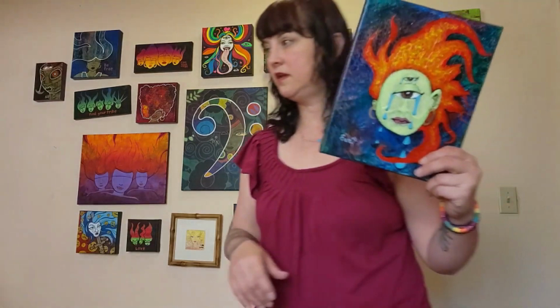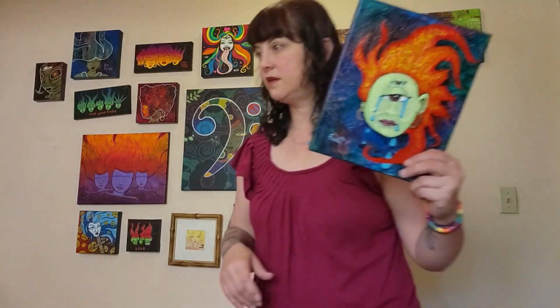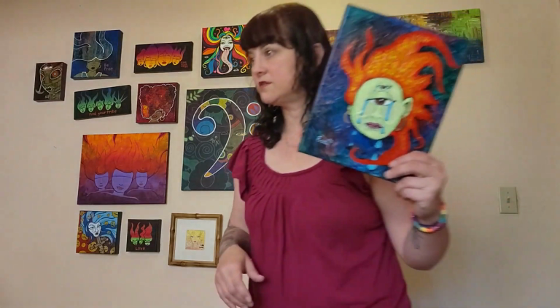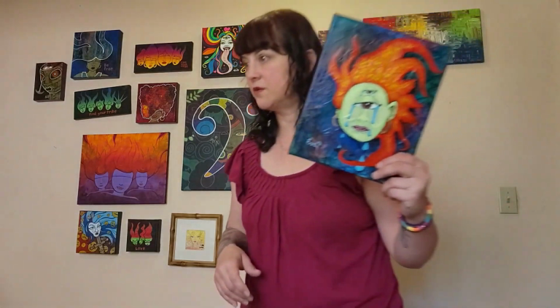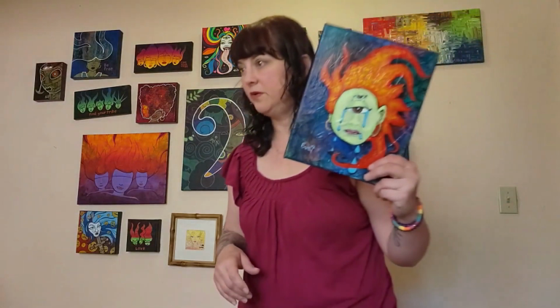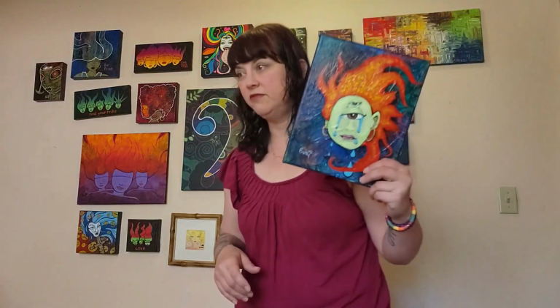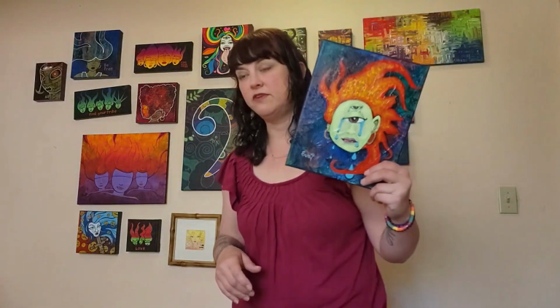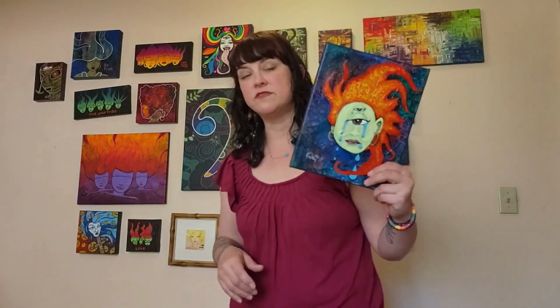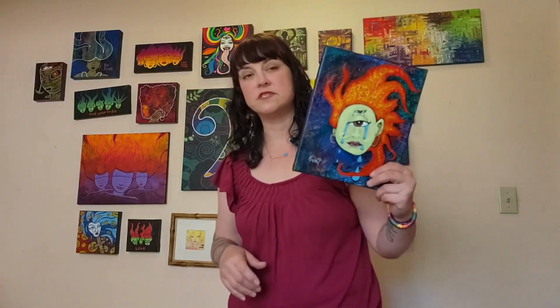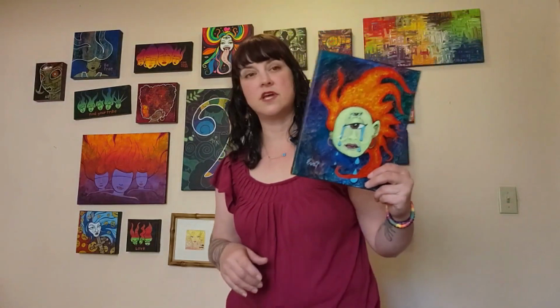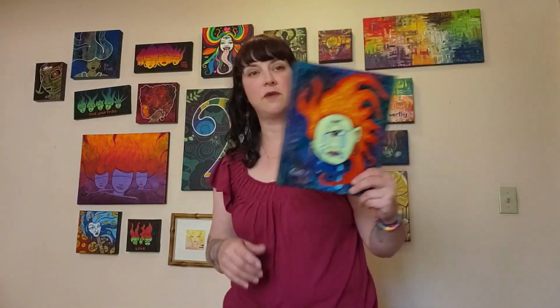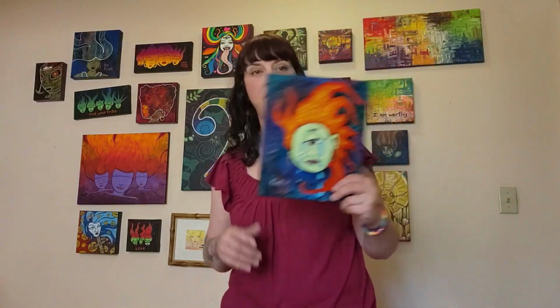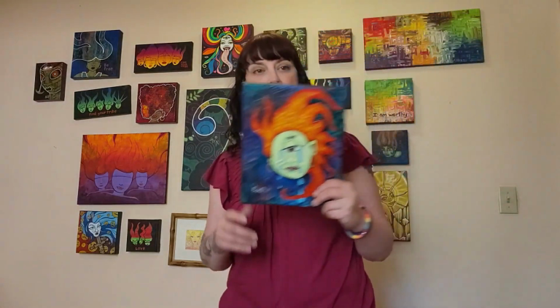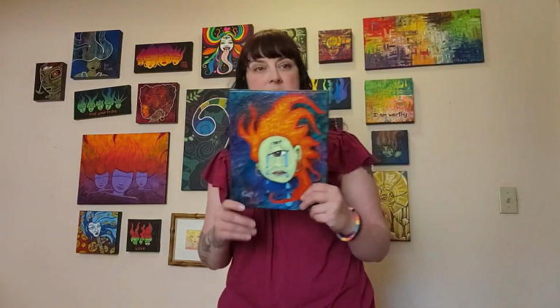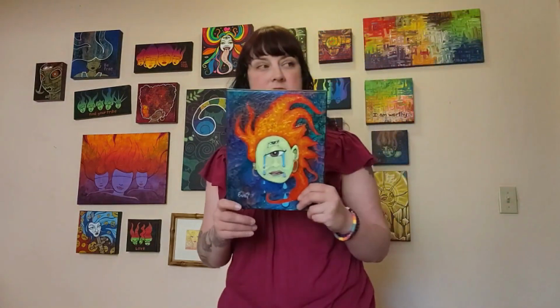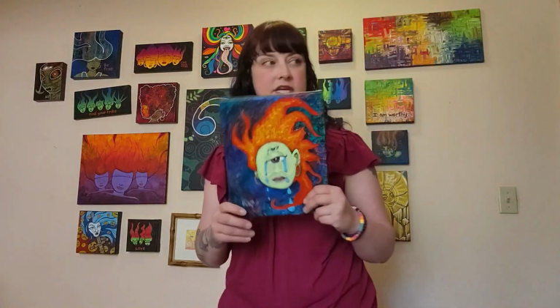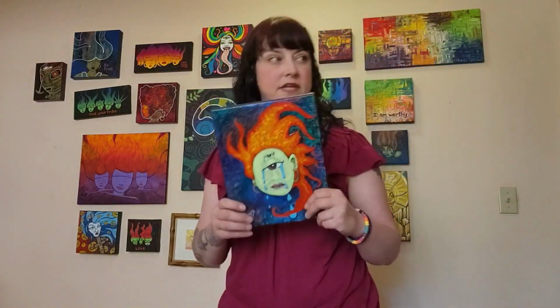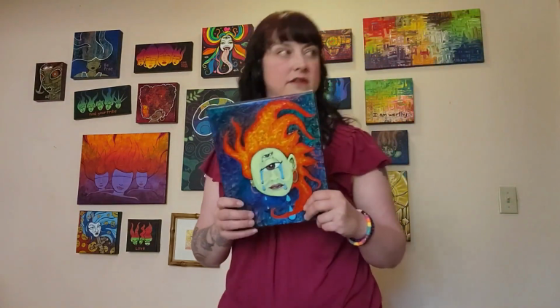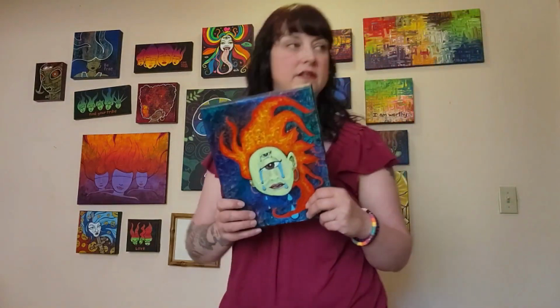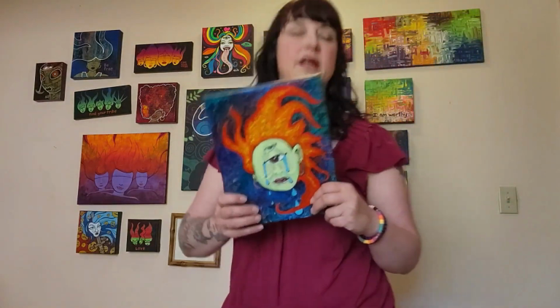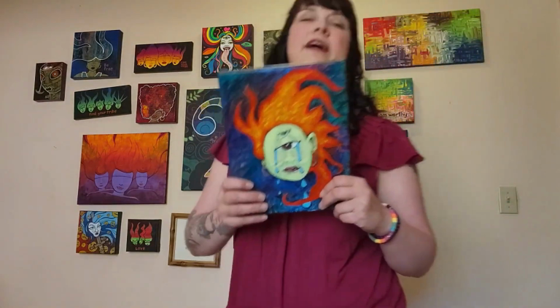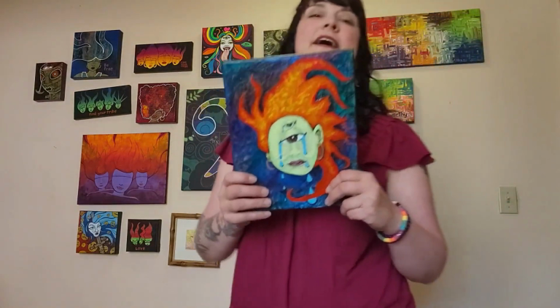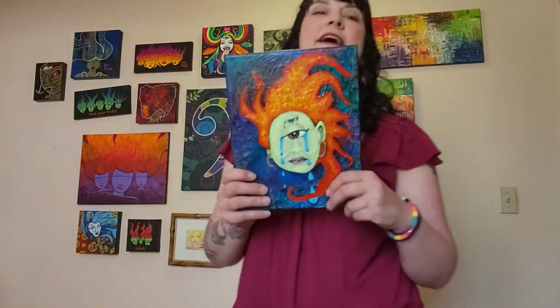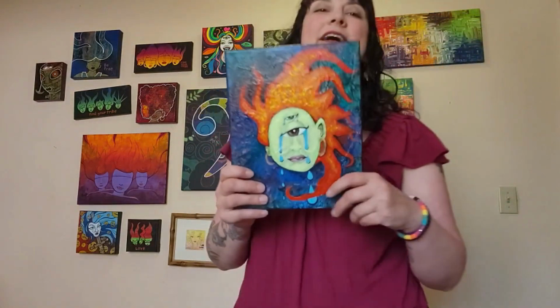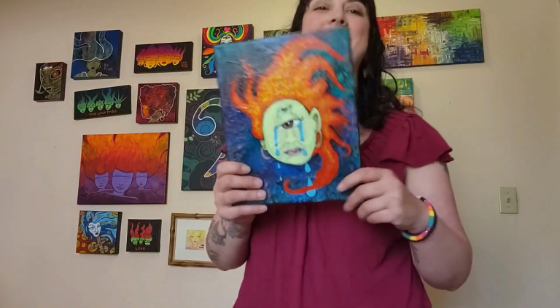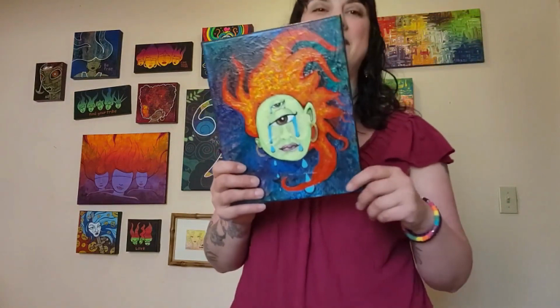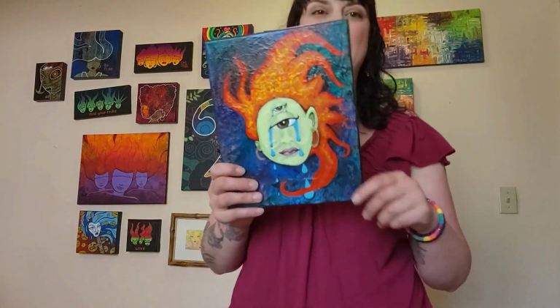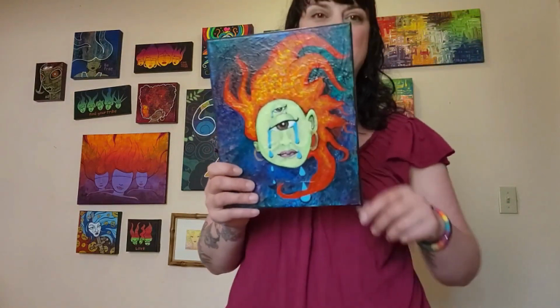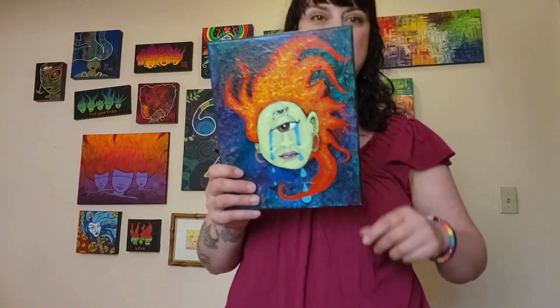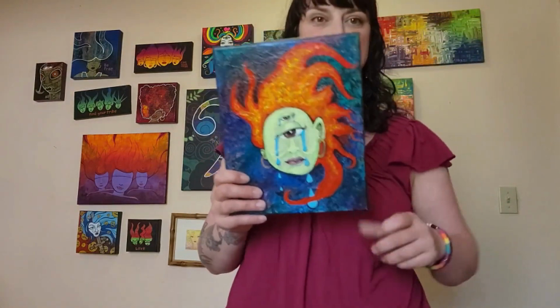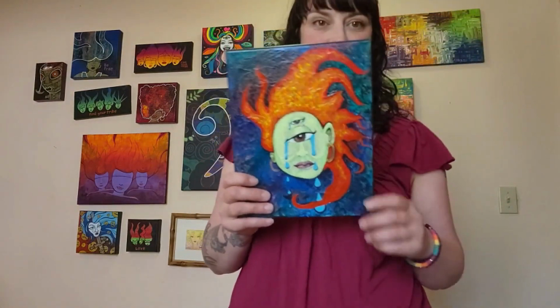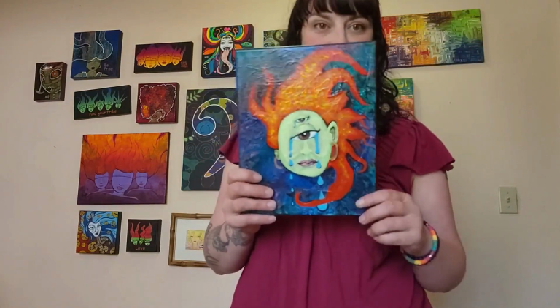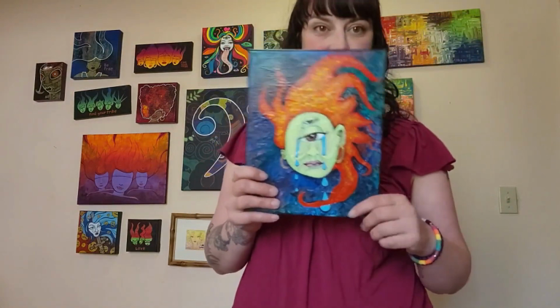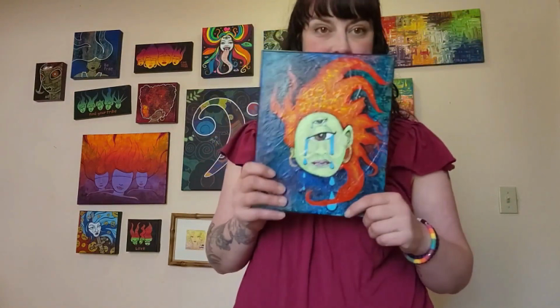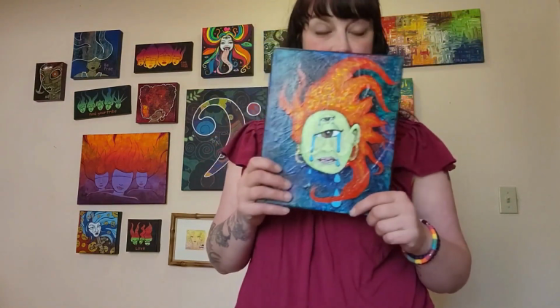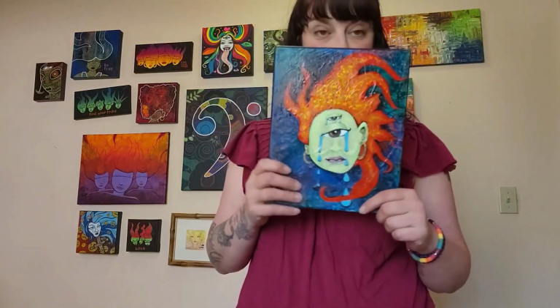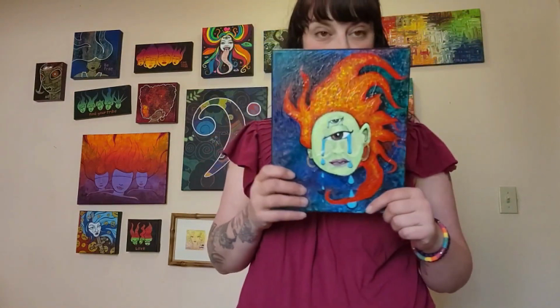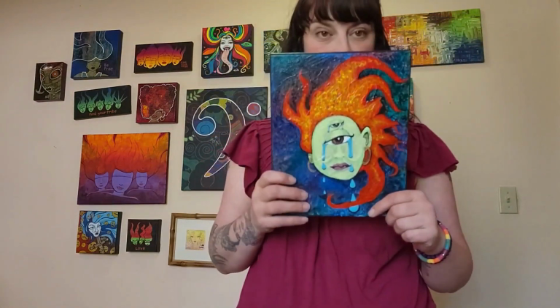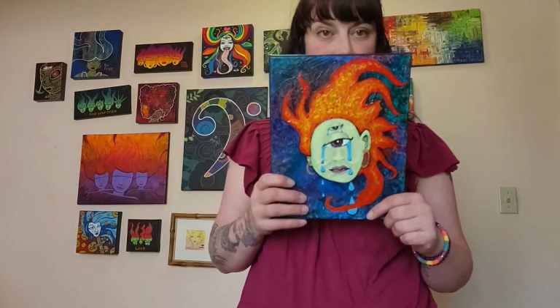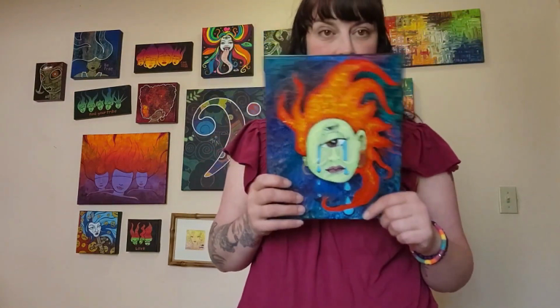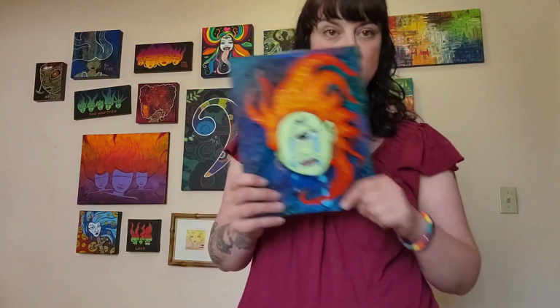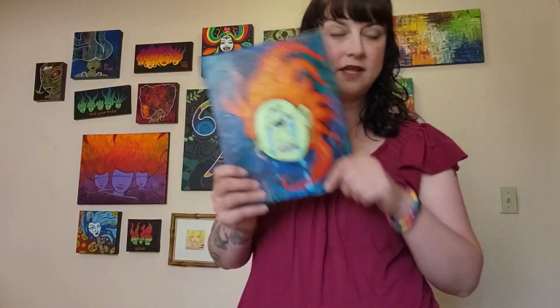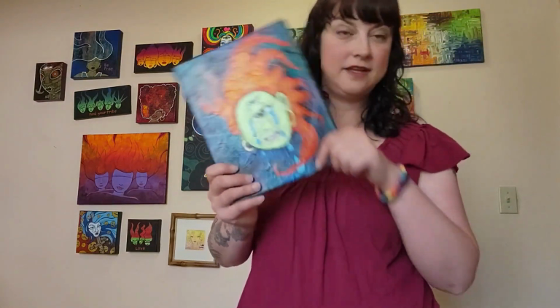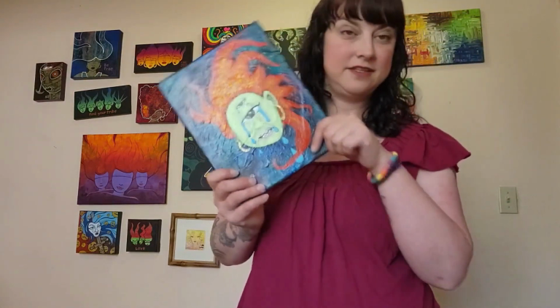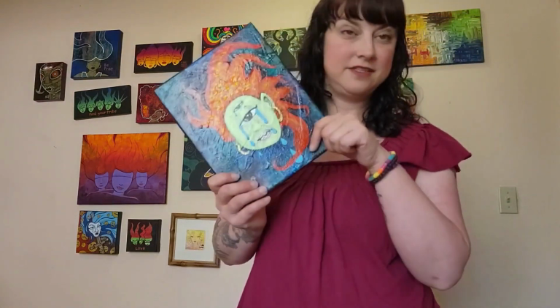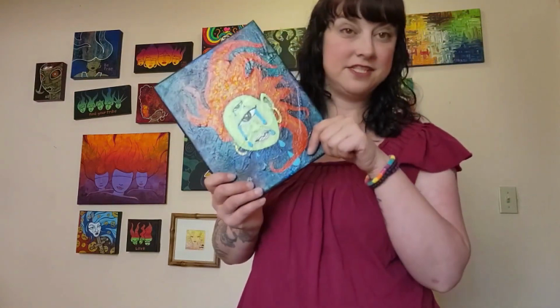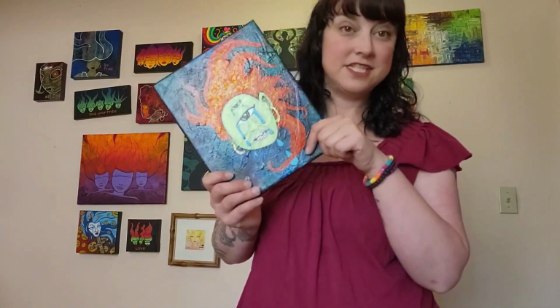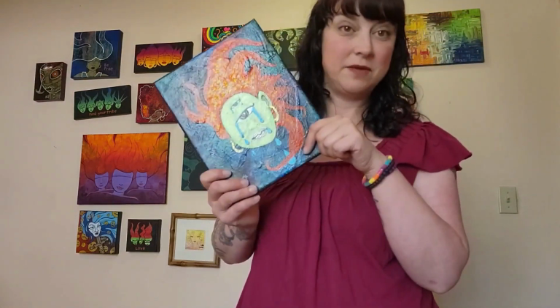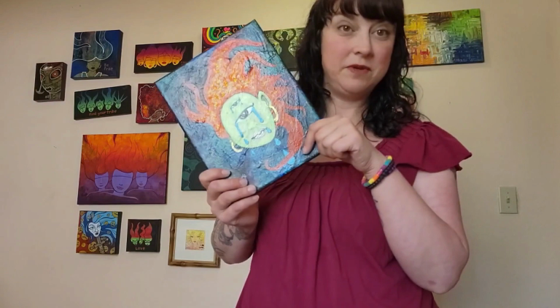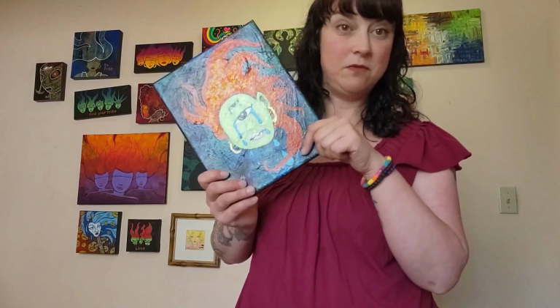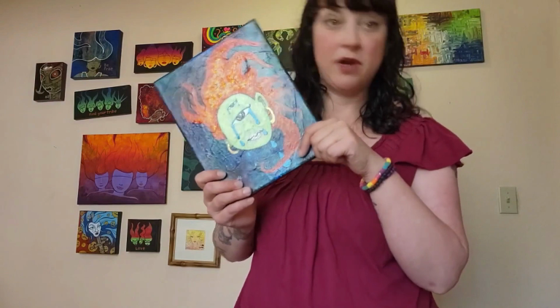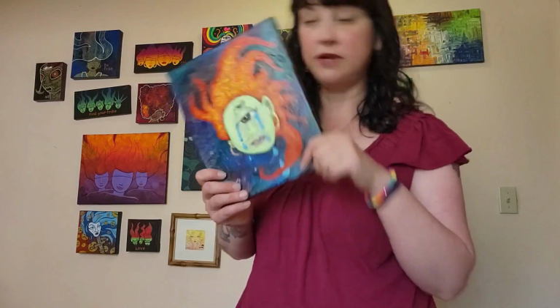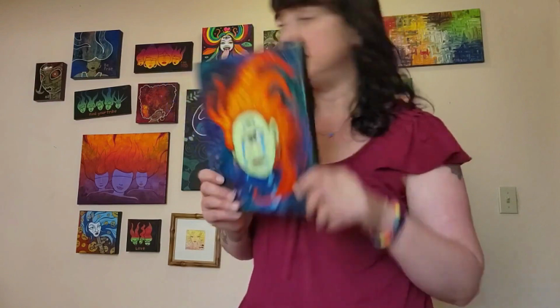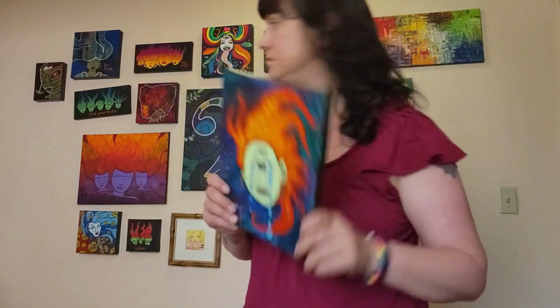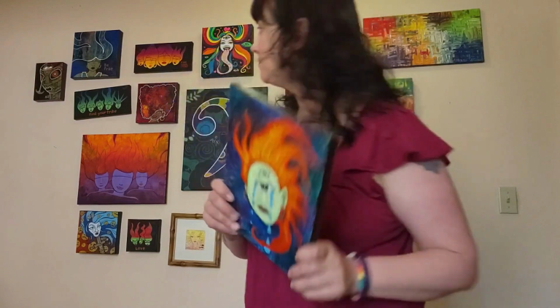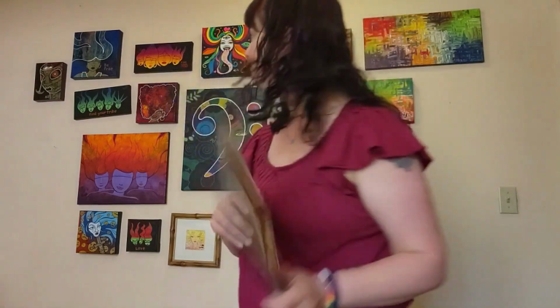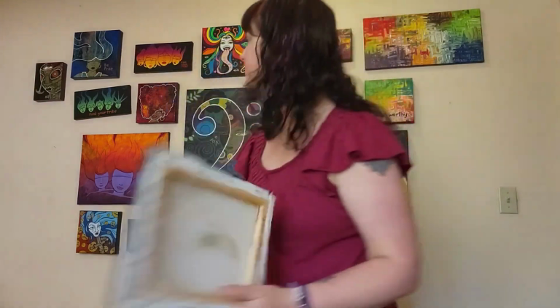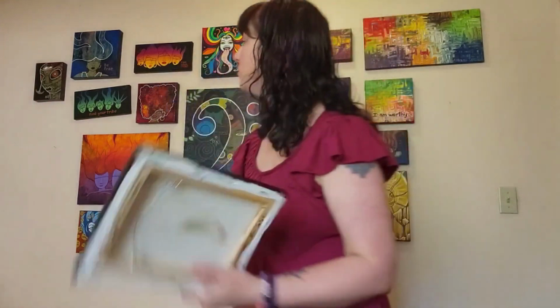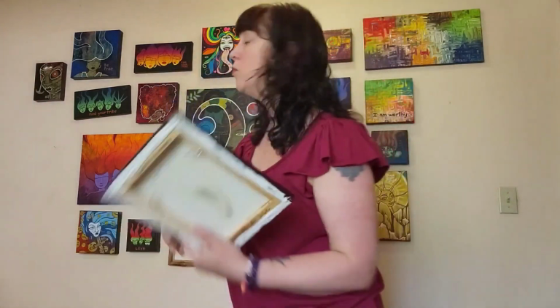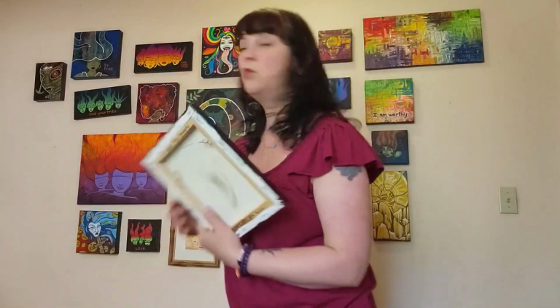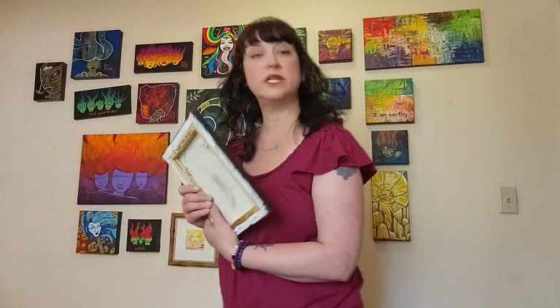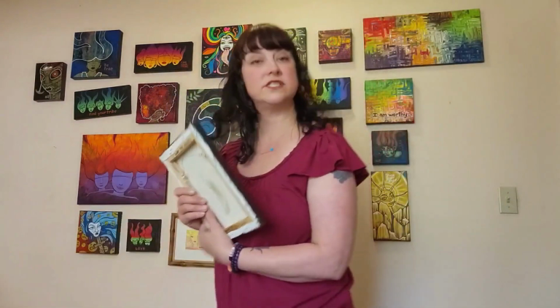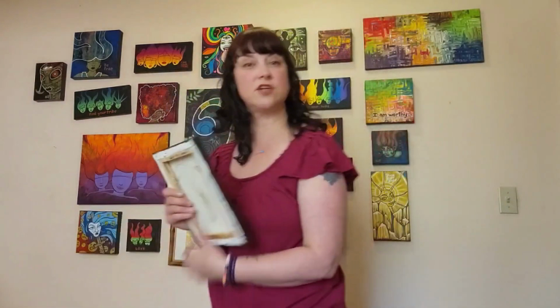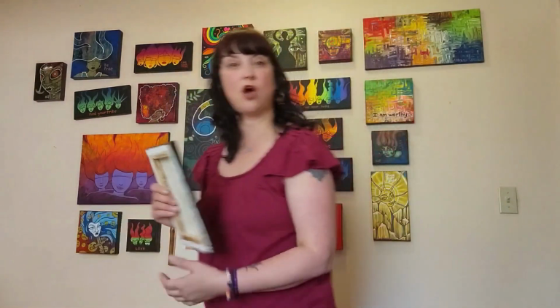Even if it's not on my website, if you come to my house and you see it, just tell me you want it and let's talk.